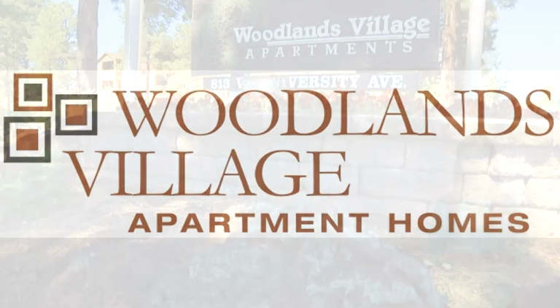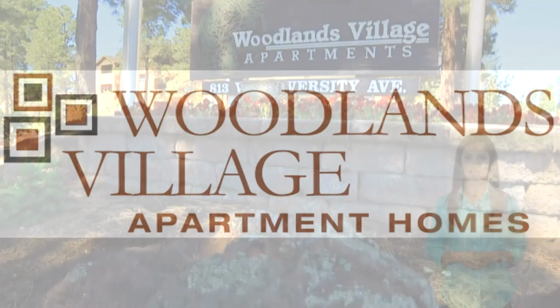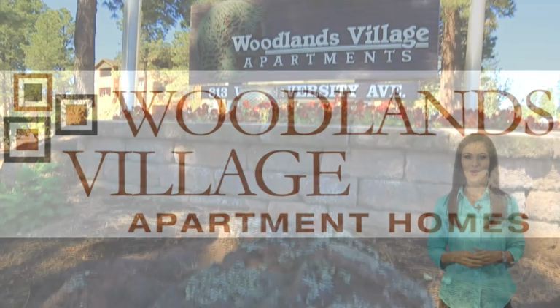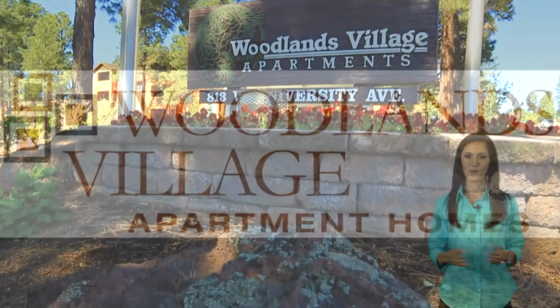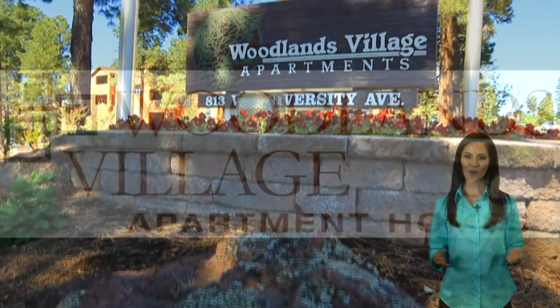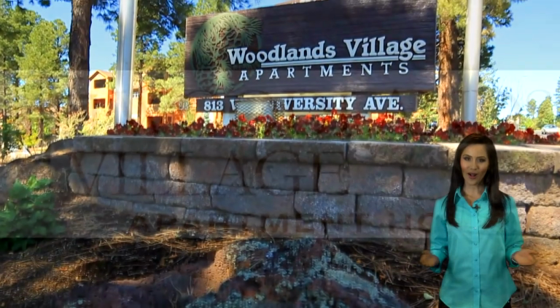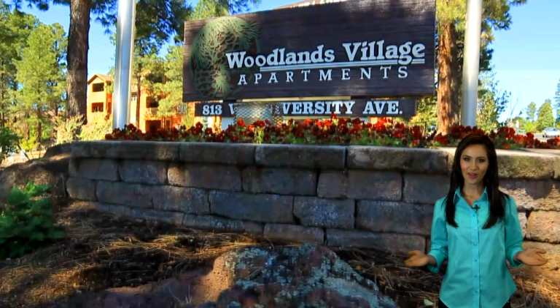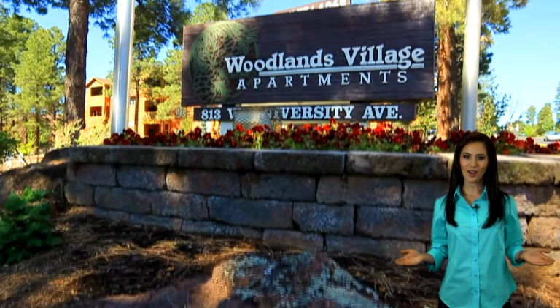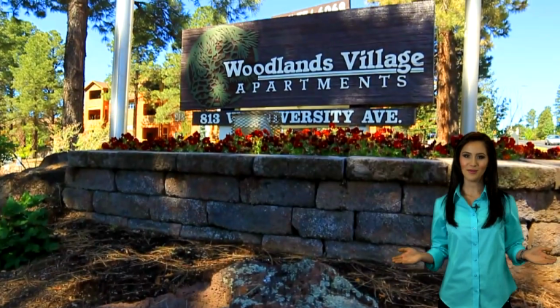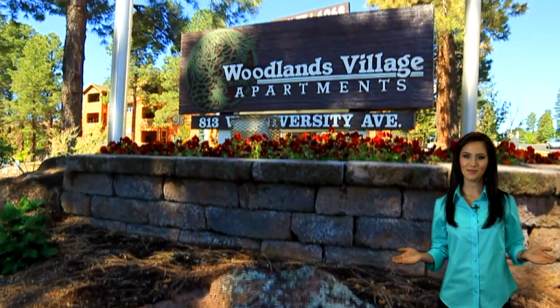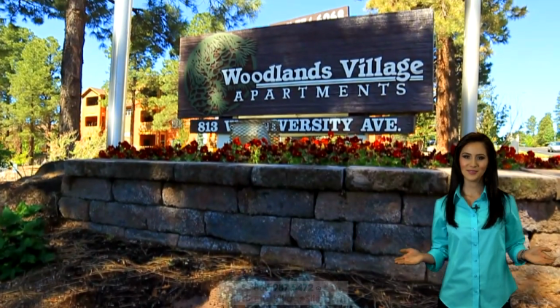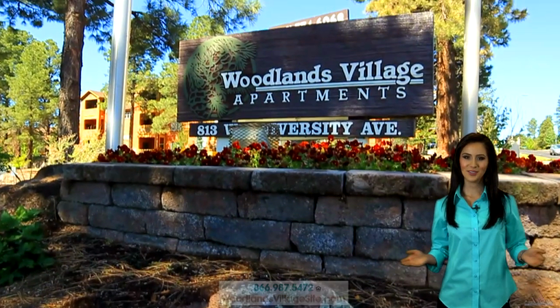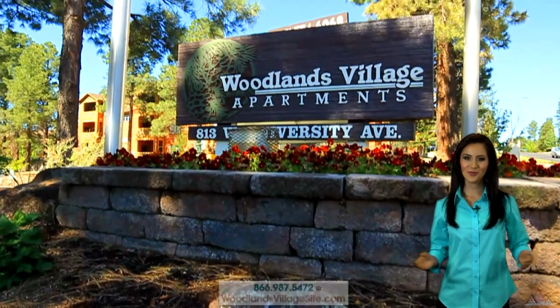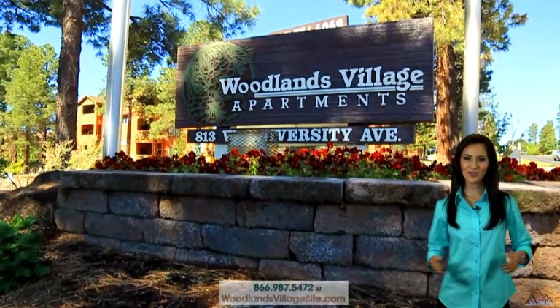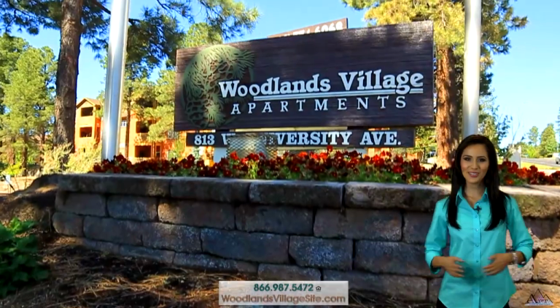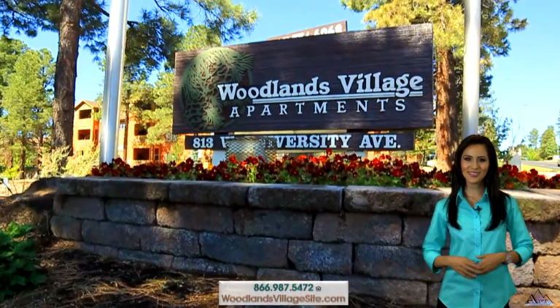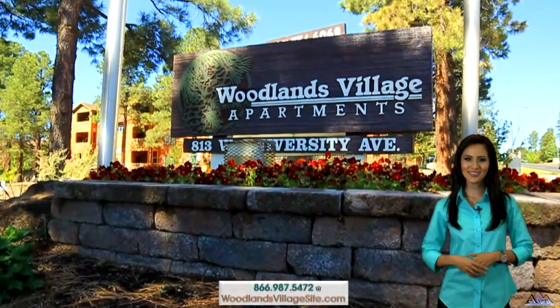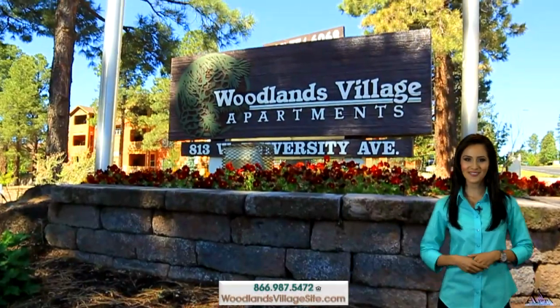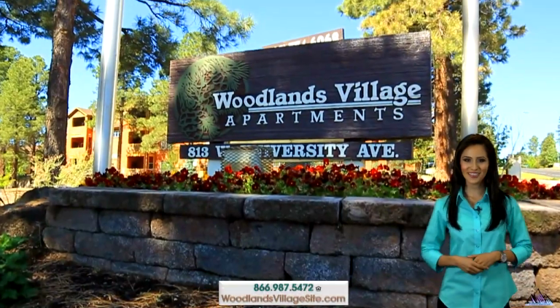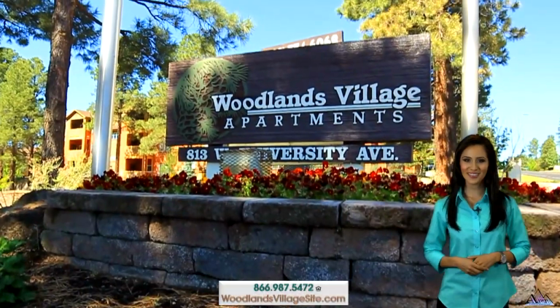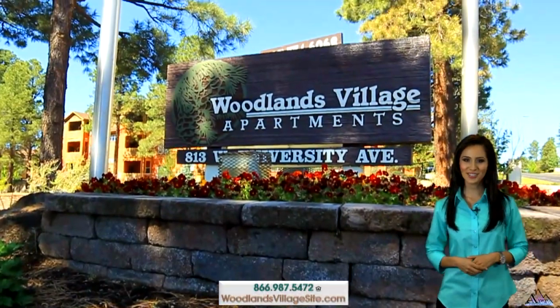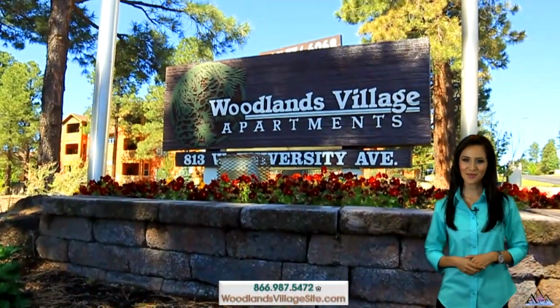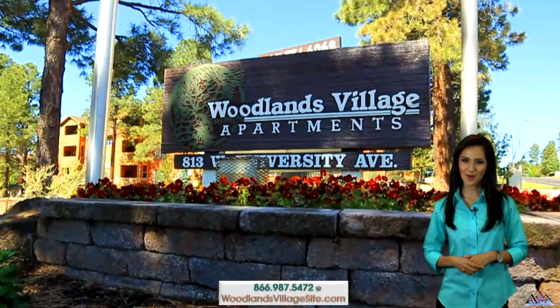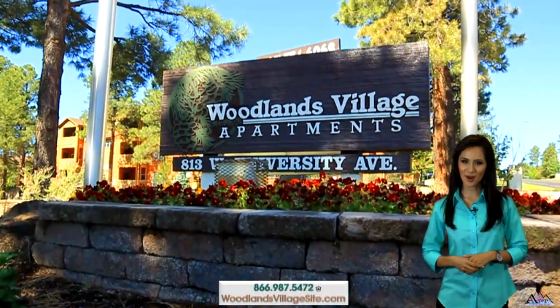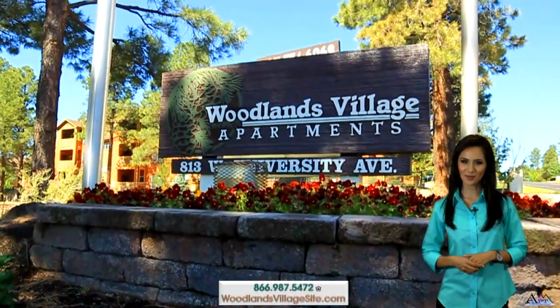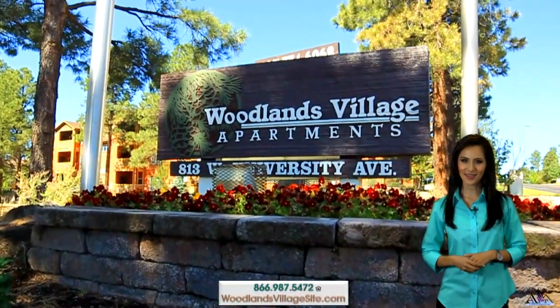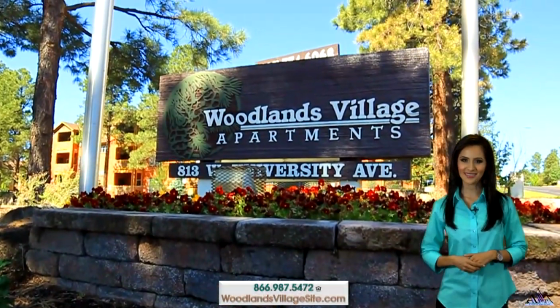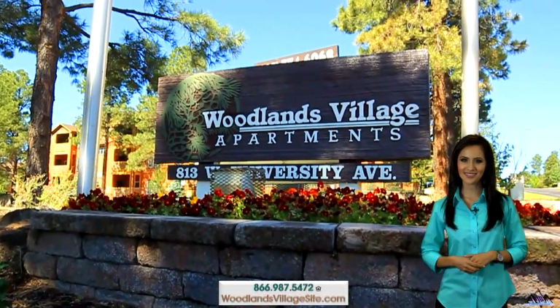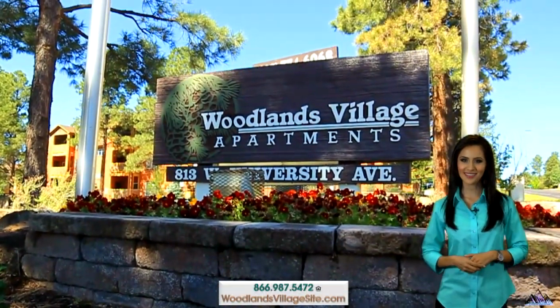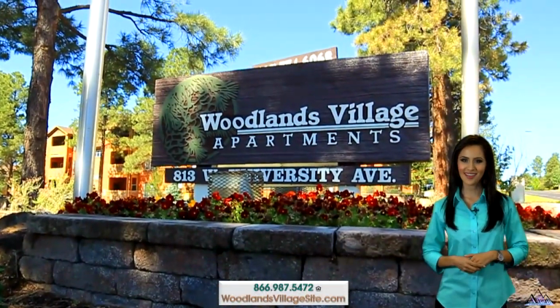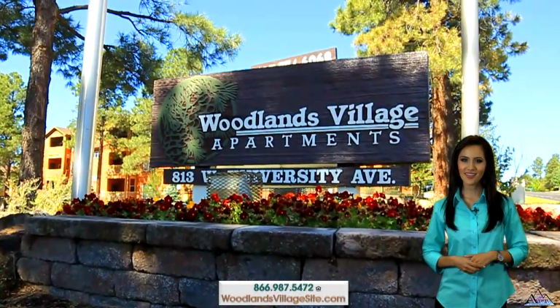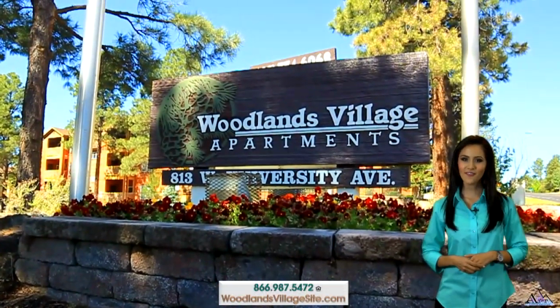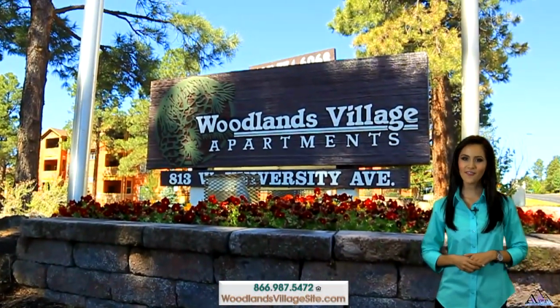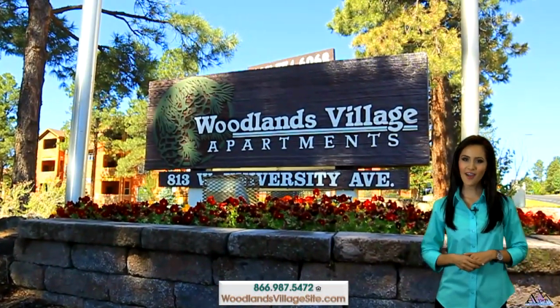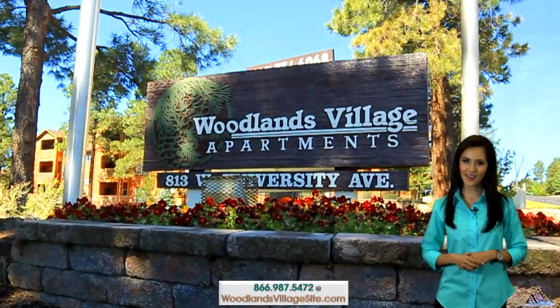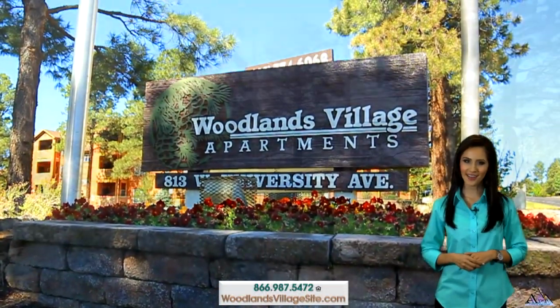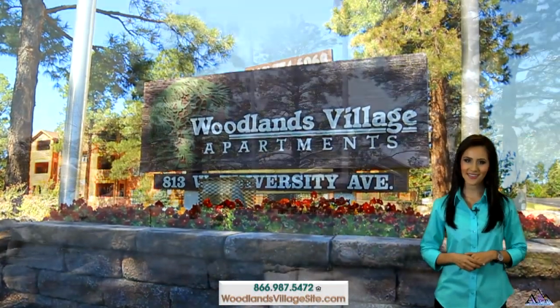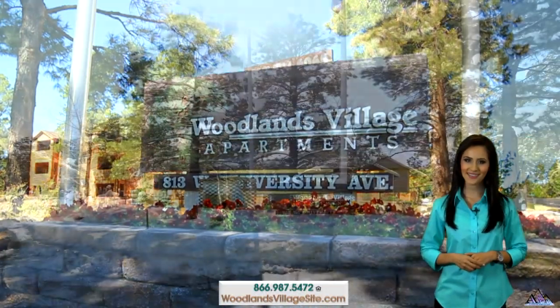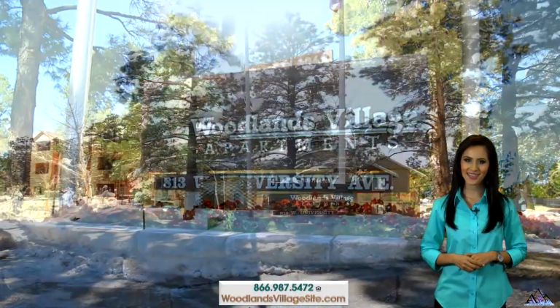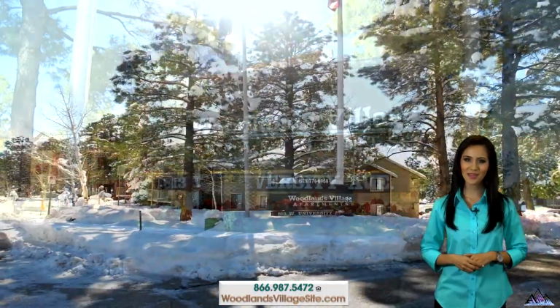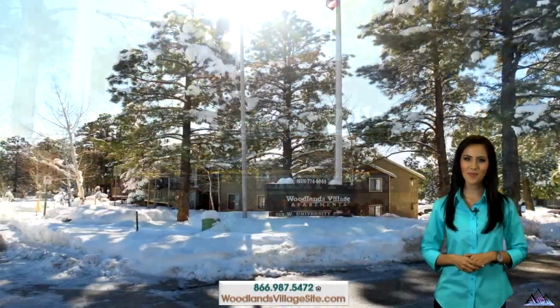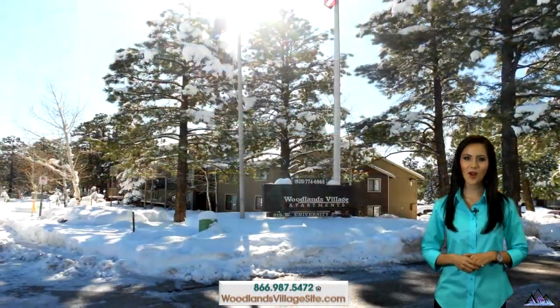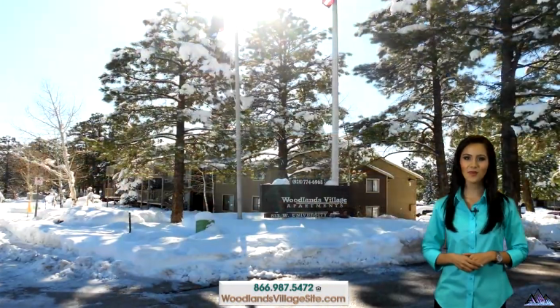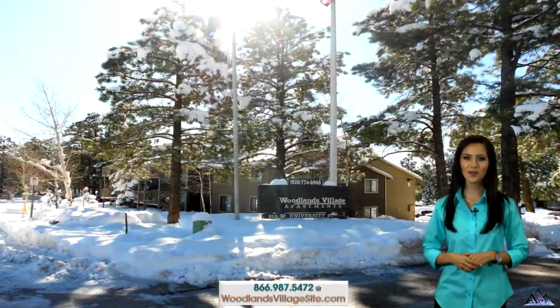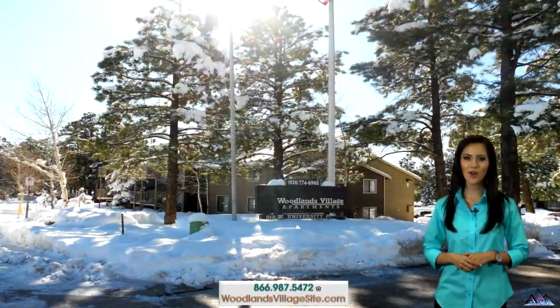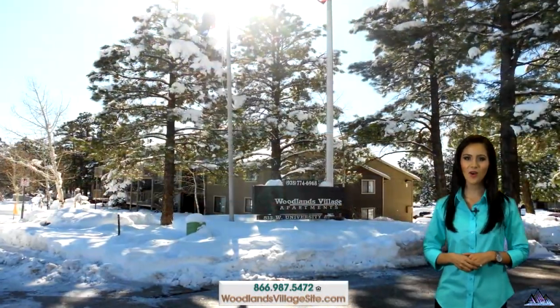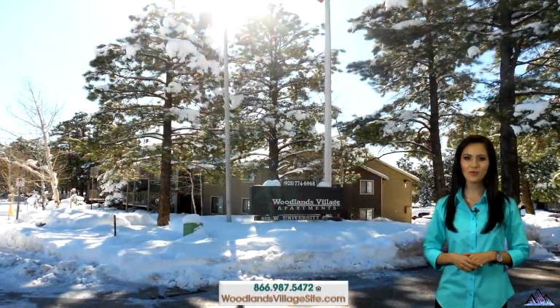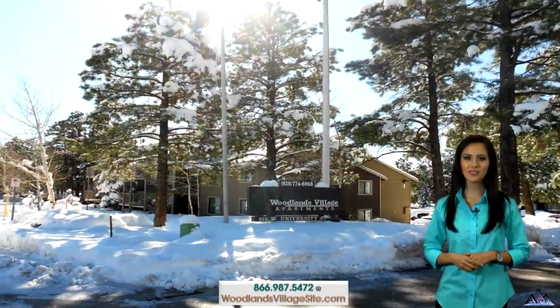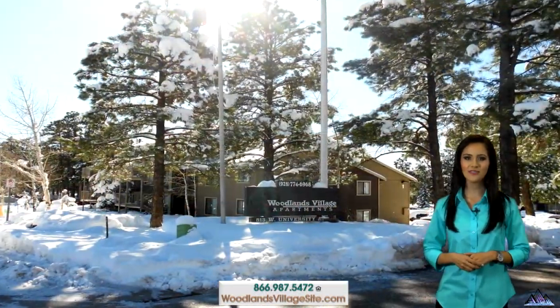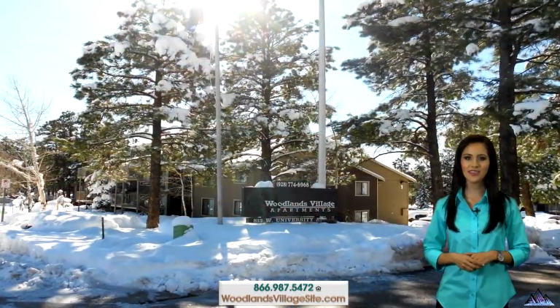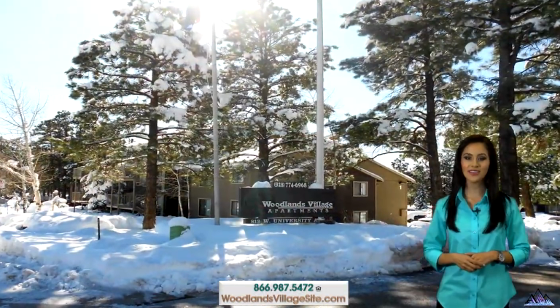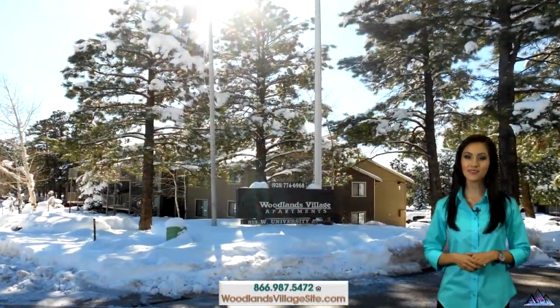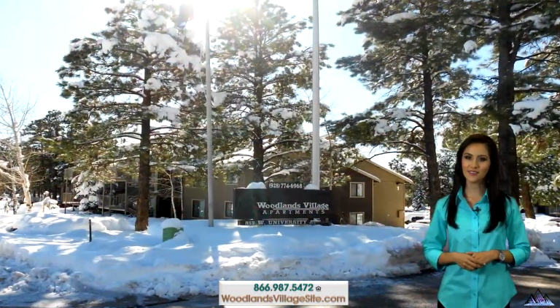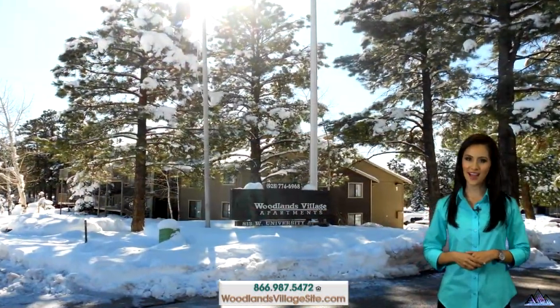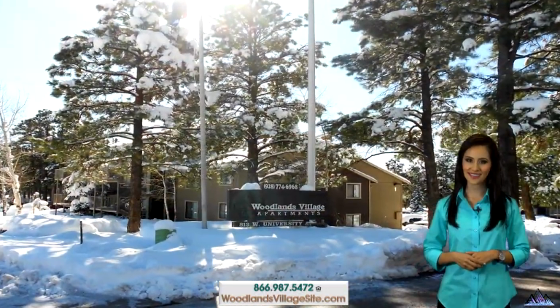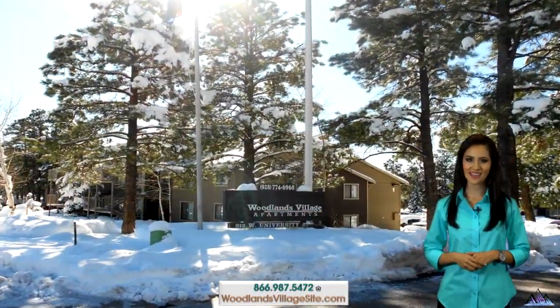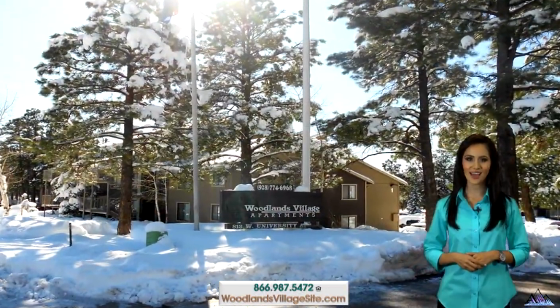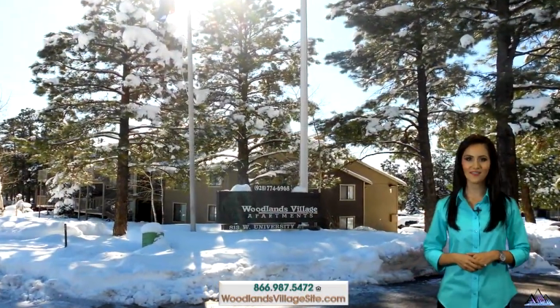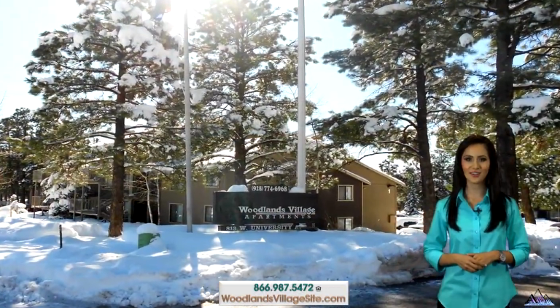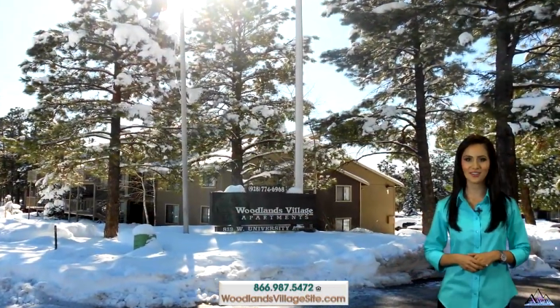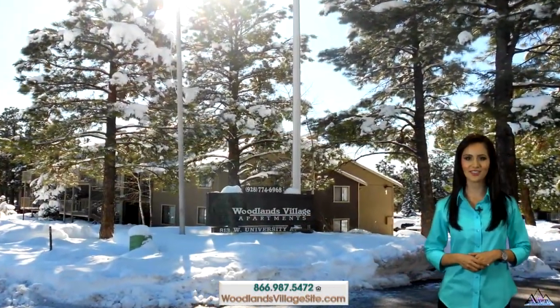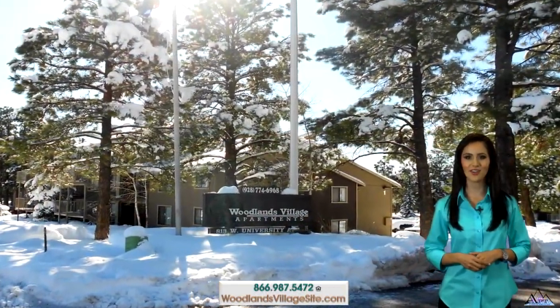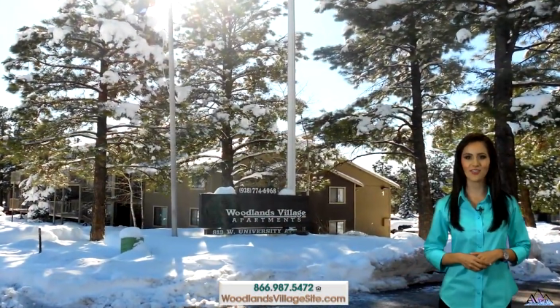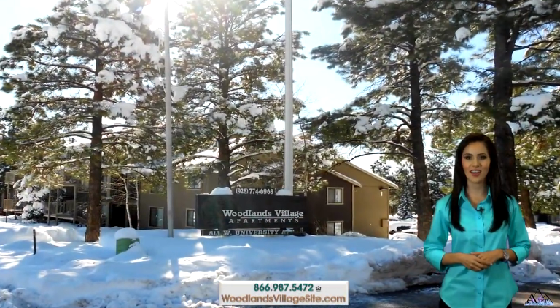Welcome to Woodlands Village Apartments, the finest in apartment home living in Flagstaff, Arizona.